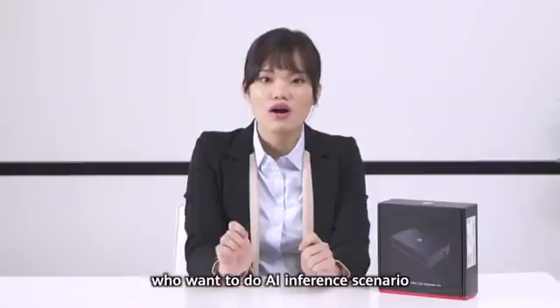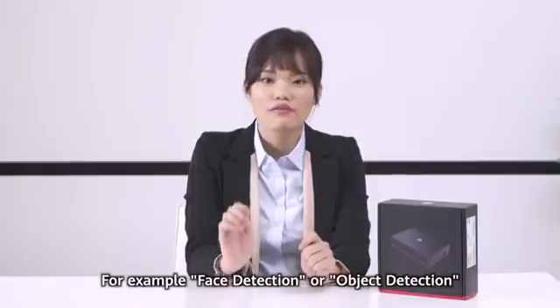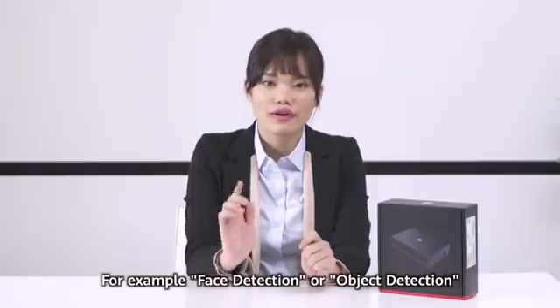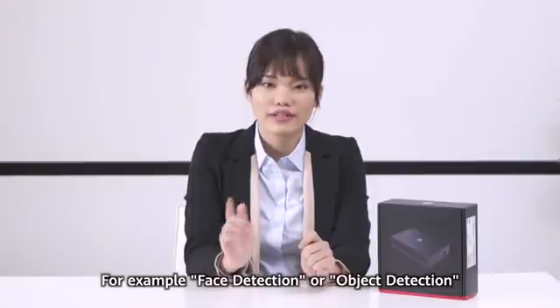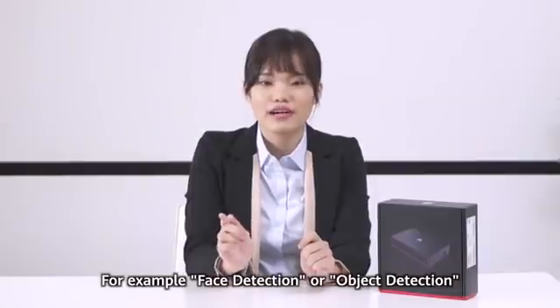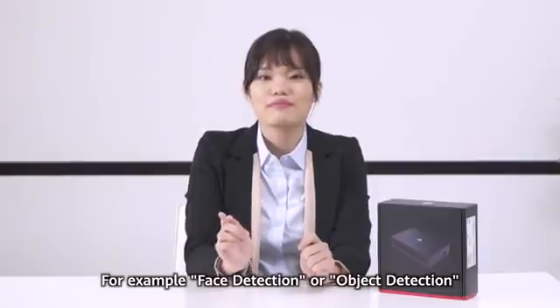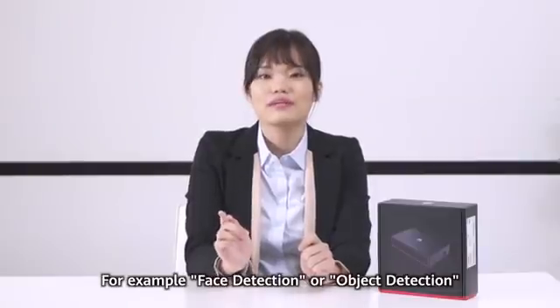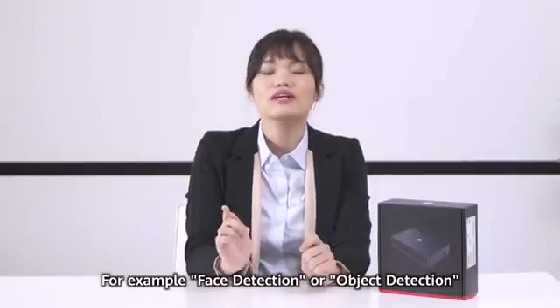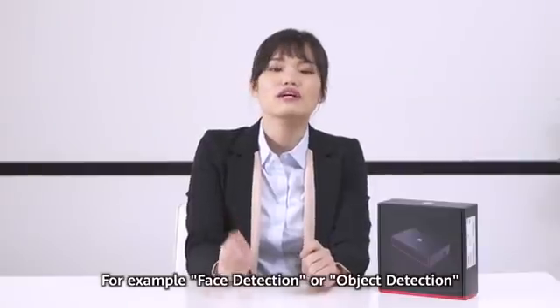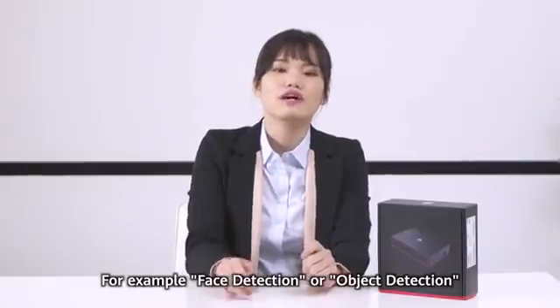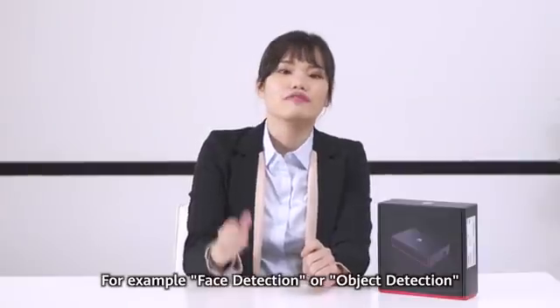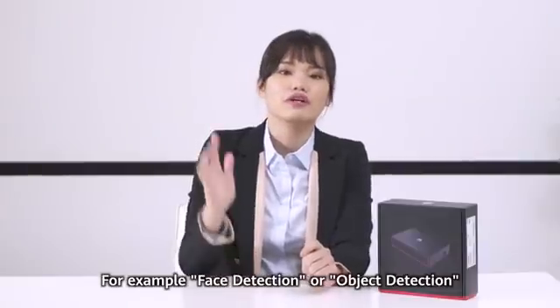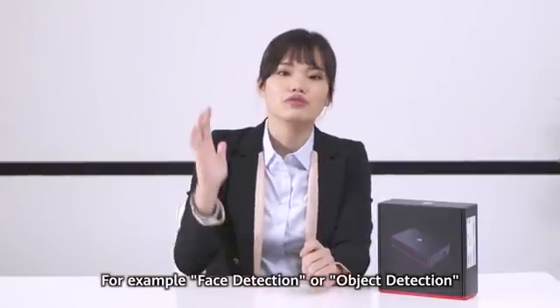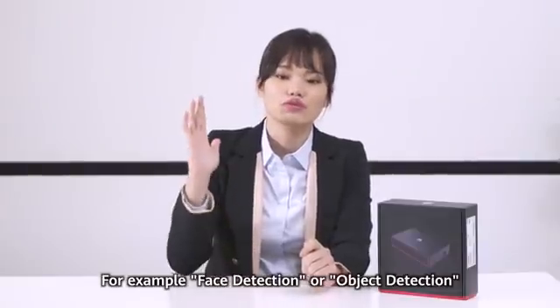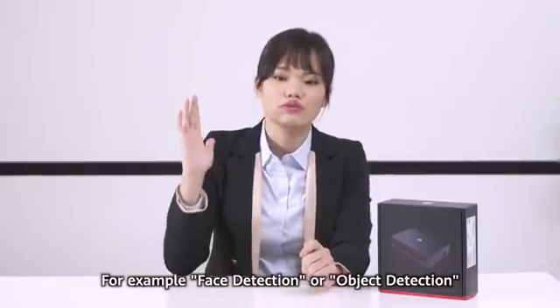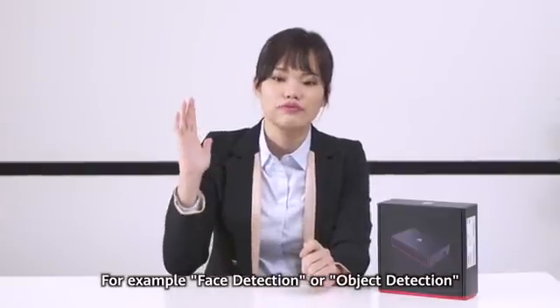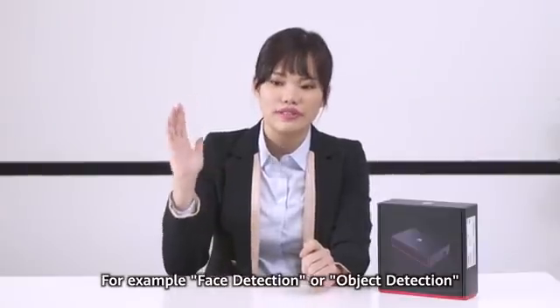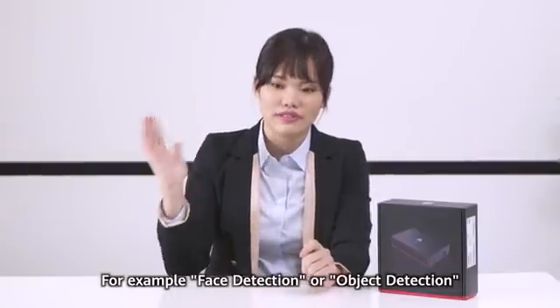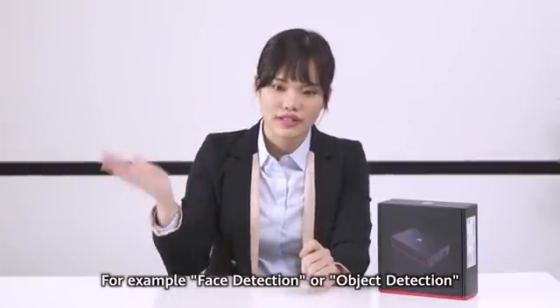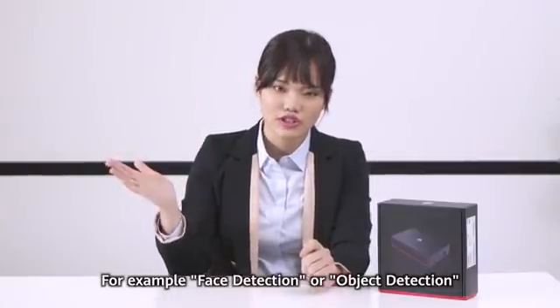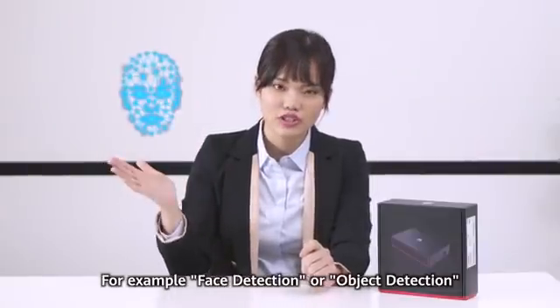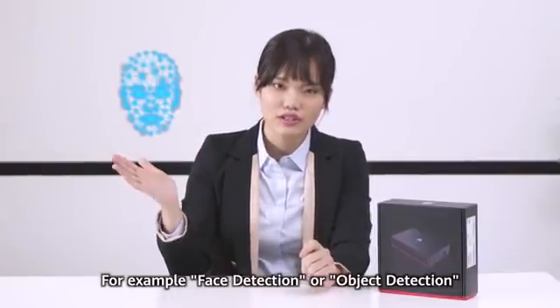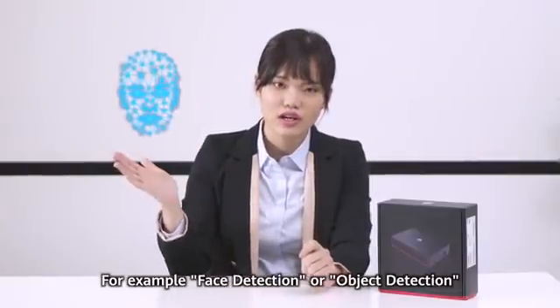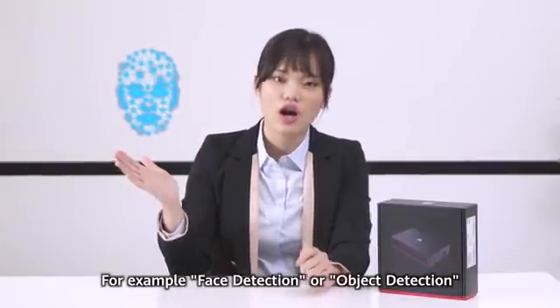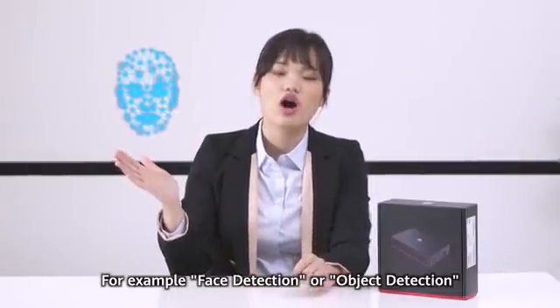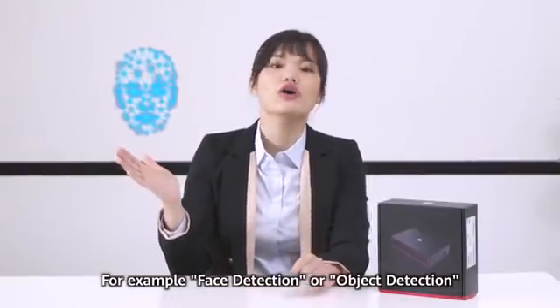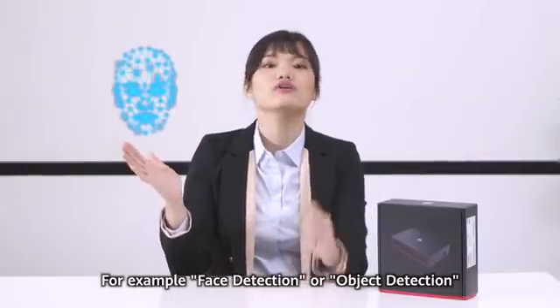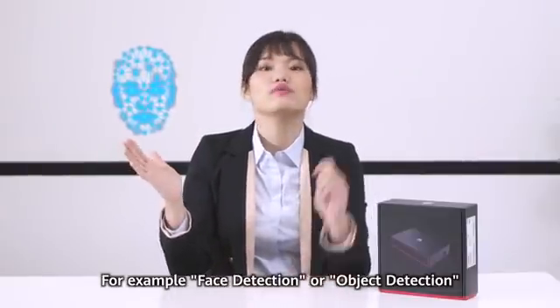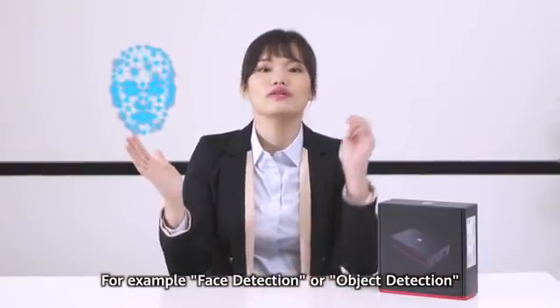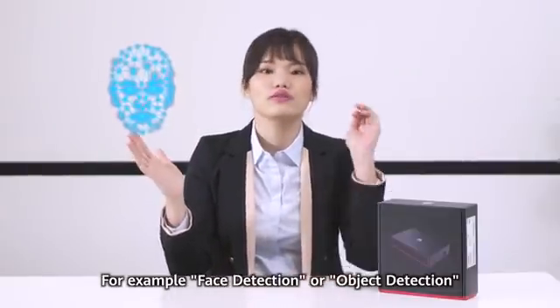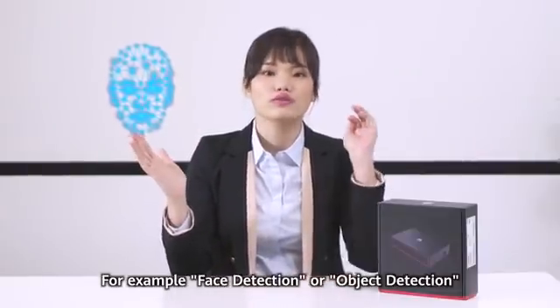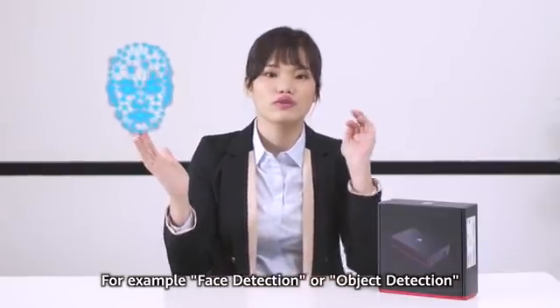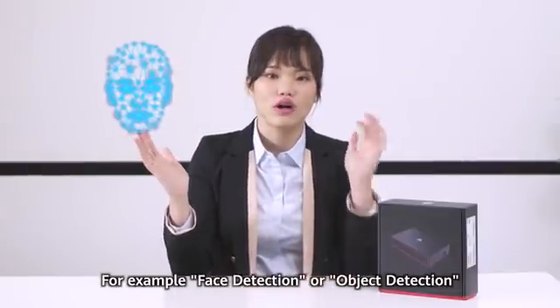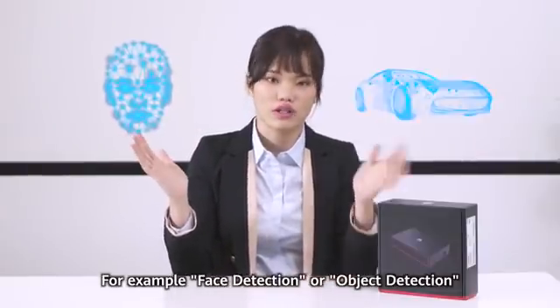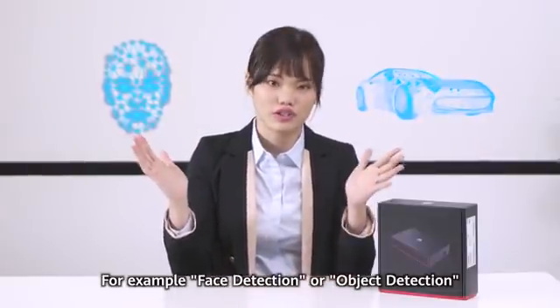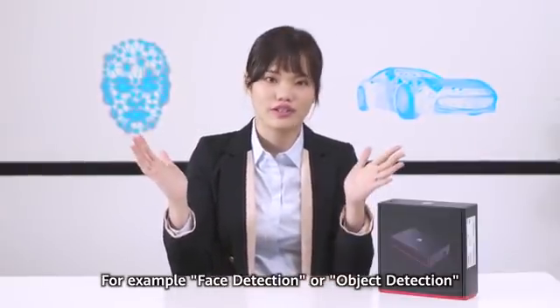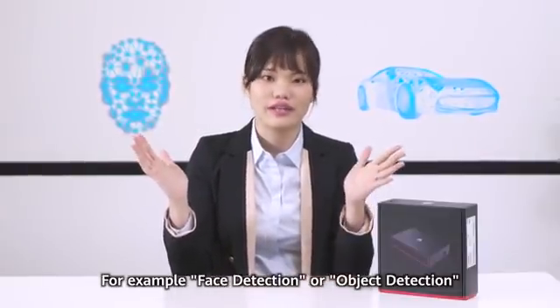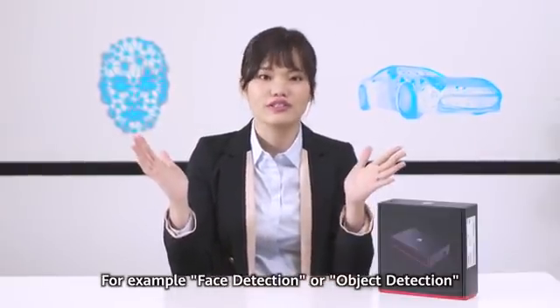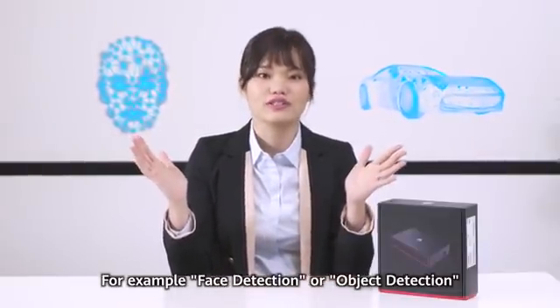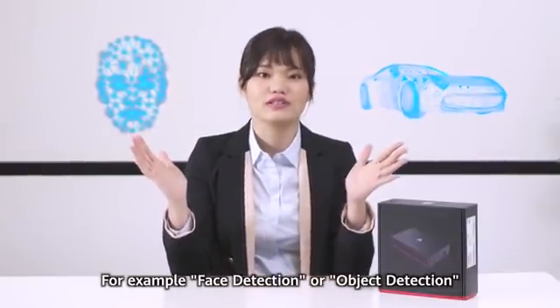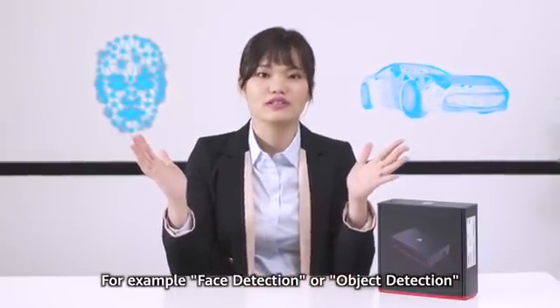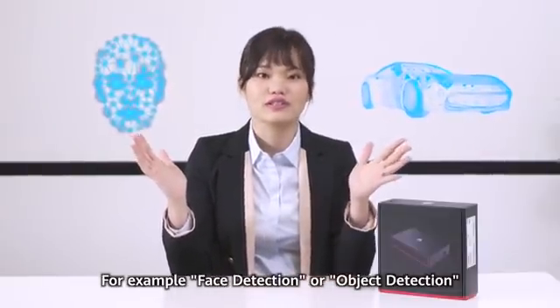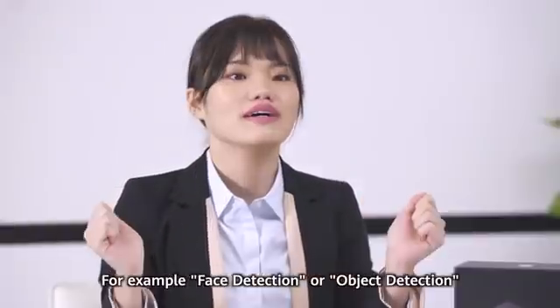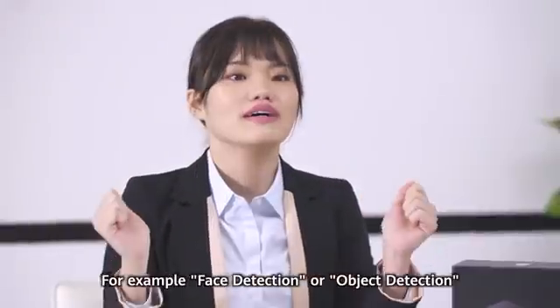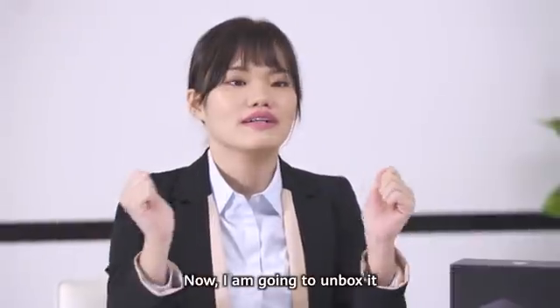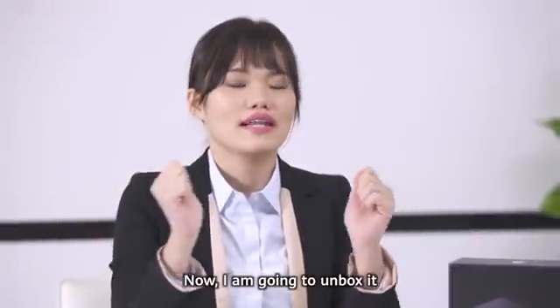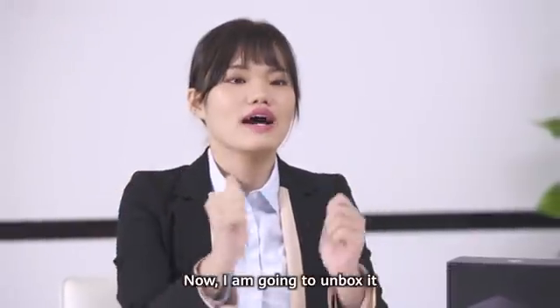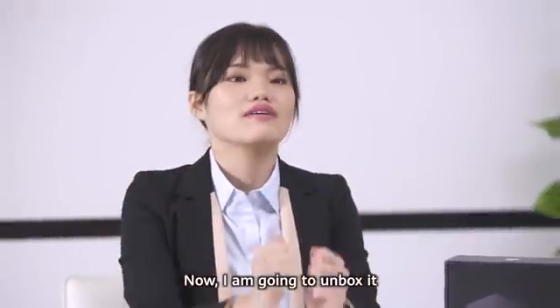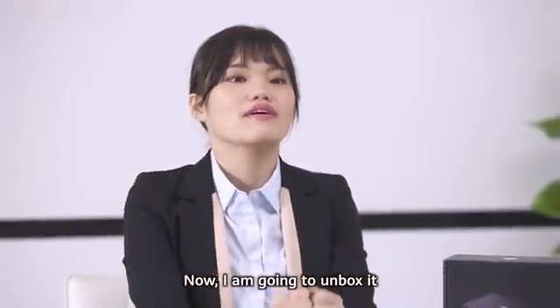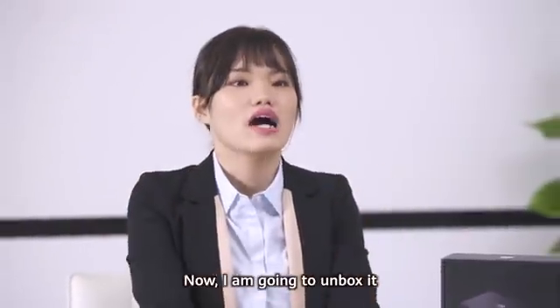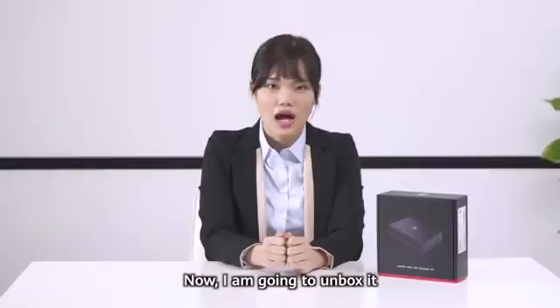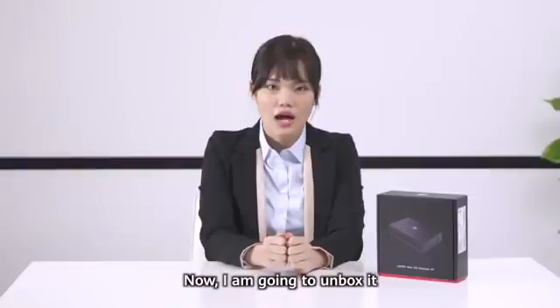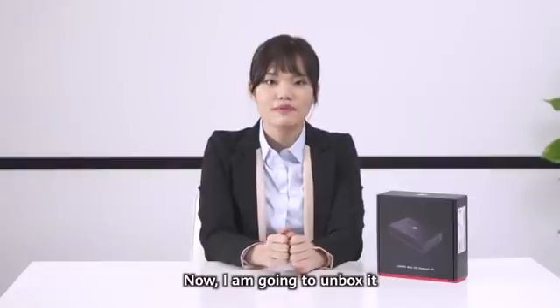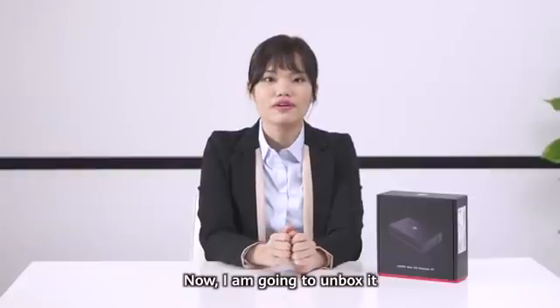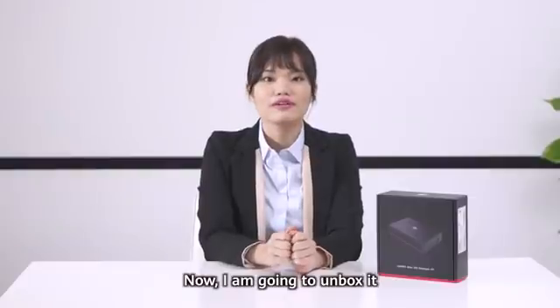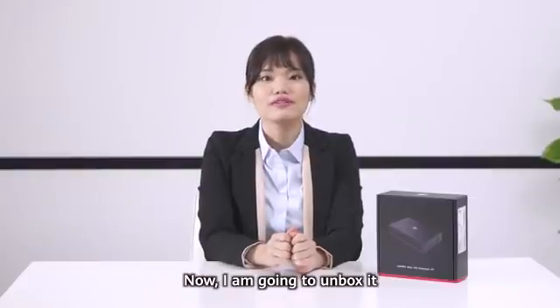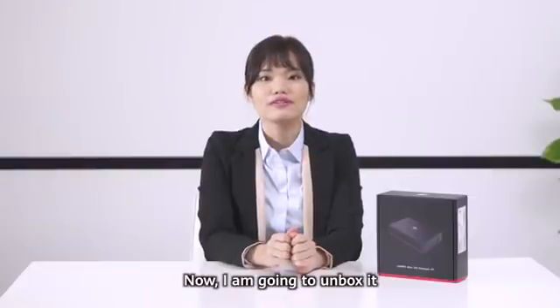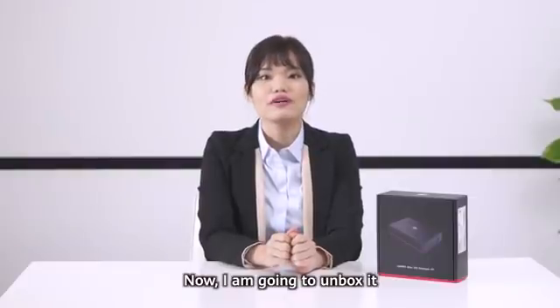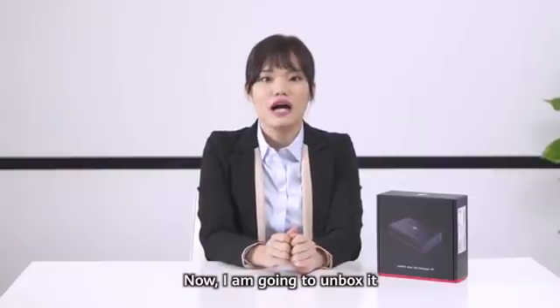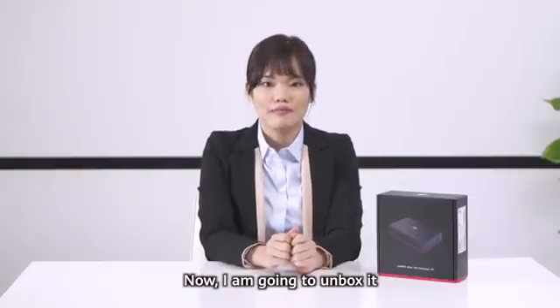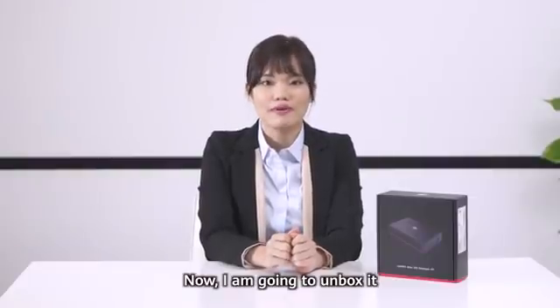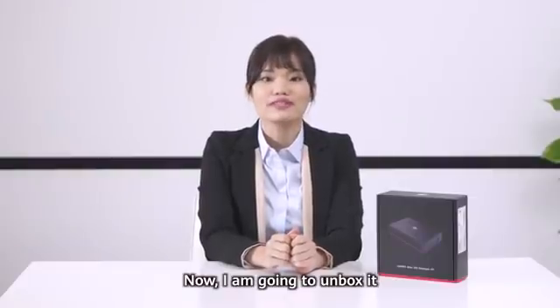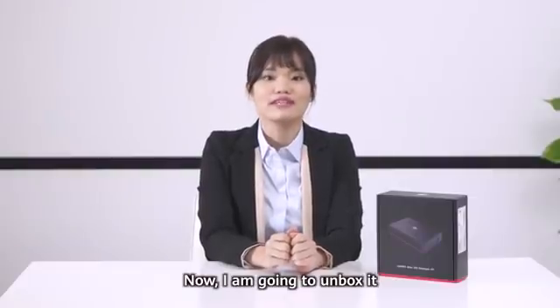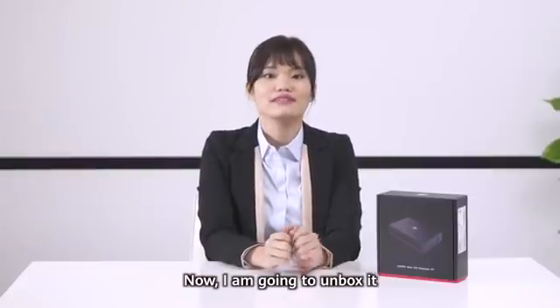For example, if you want to do face detection or object detection. Now I'm going to unbox it.